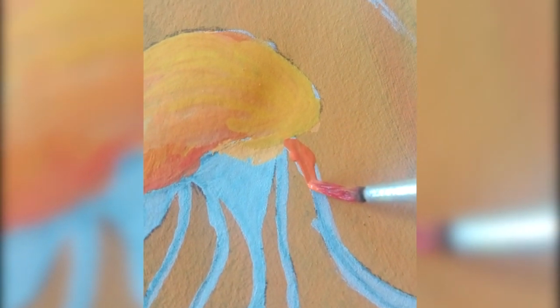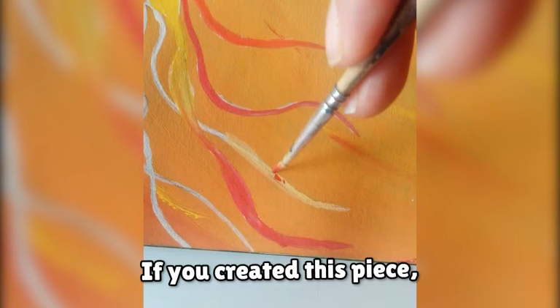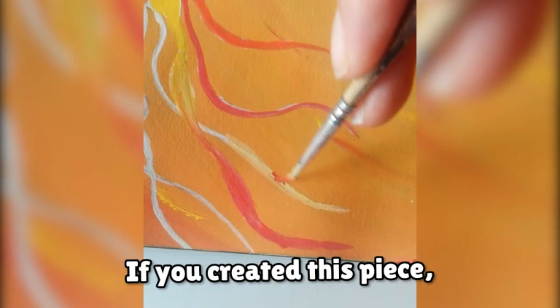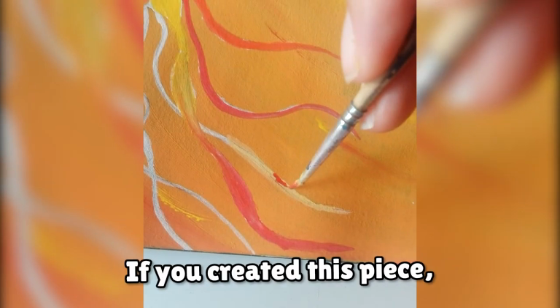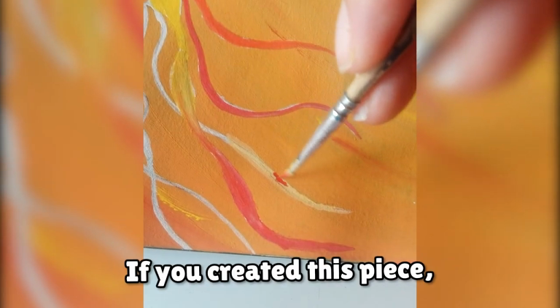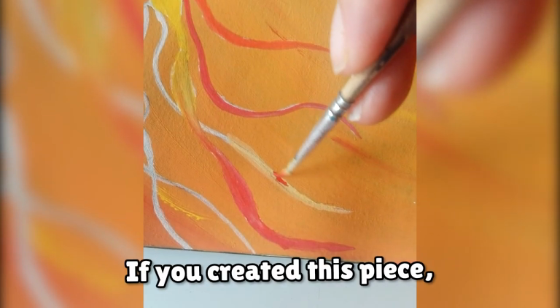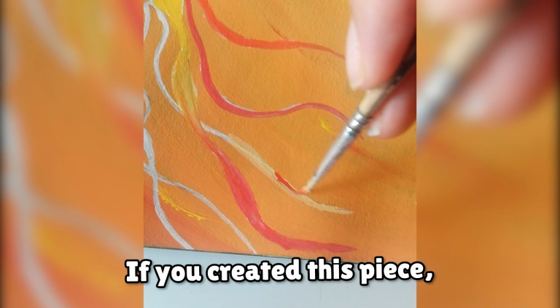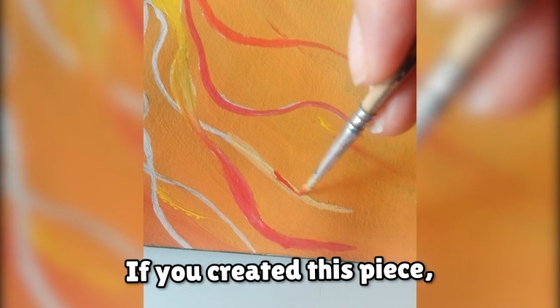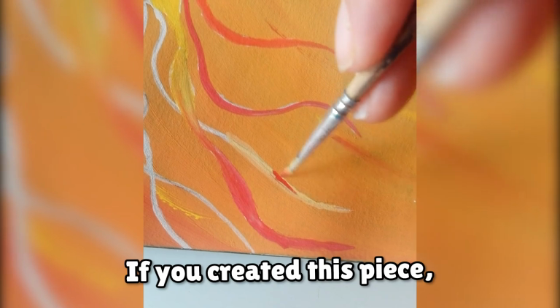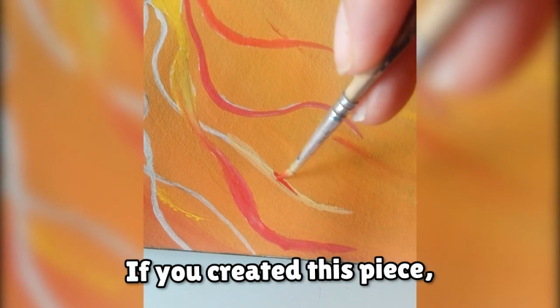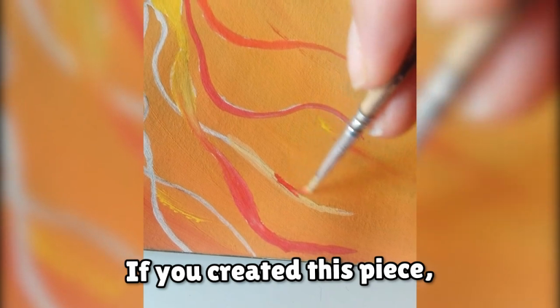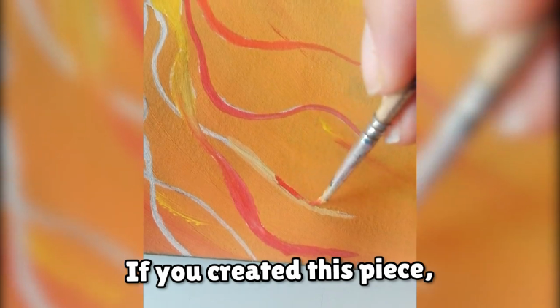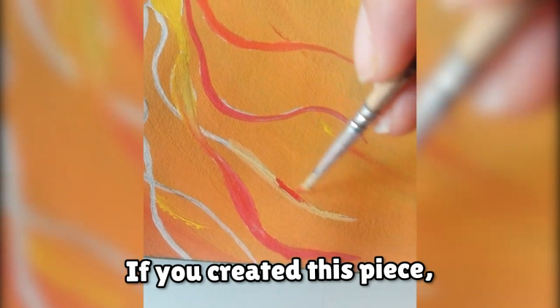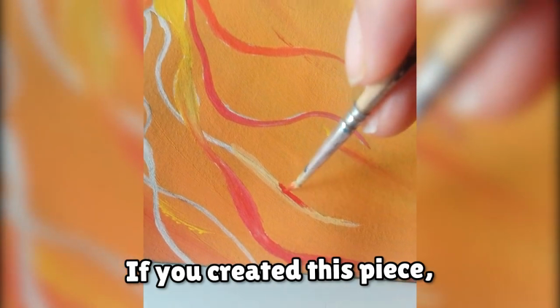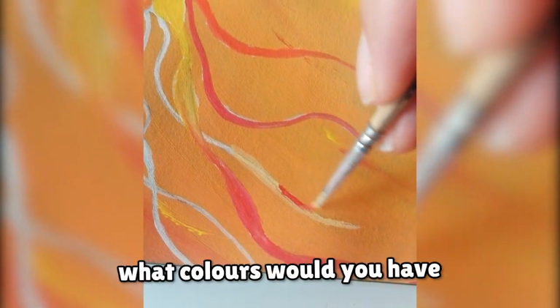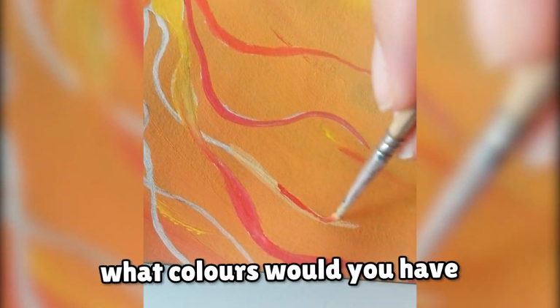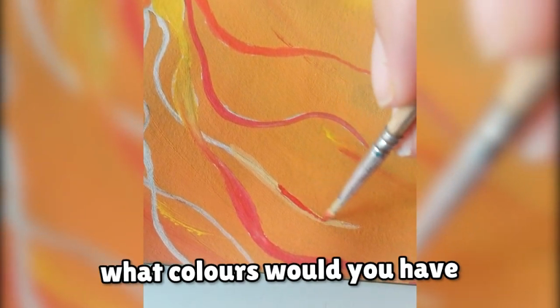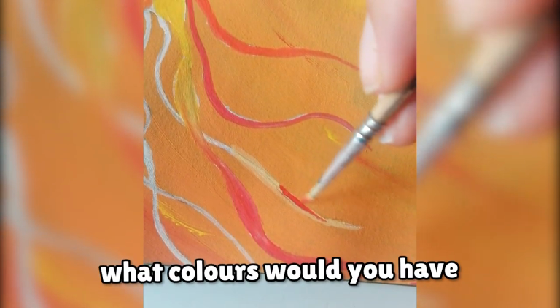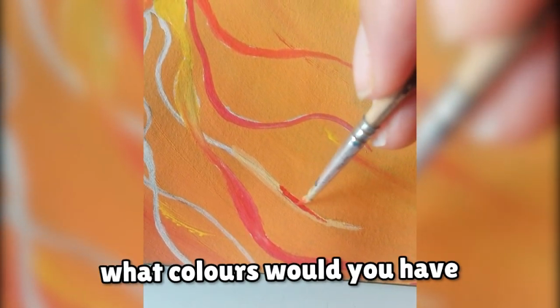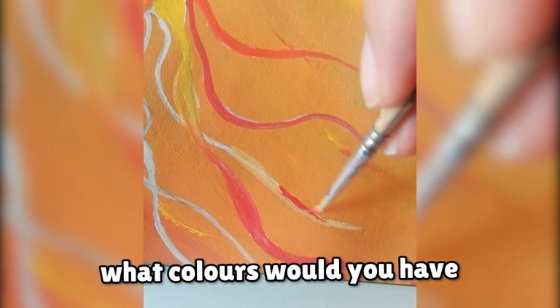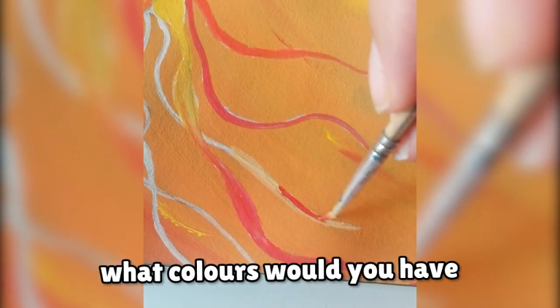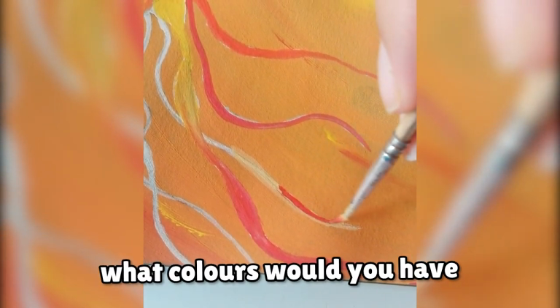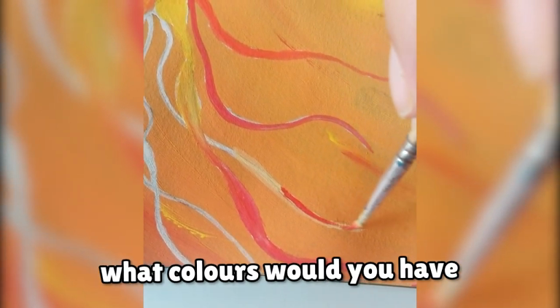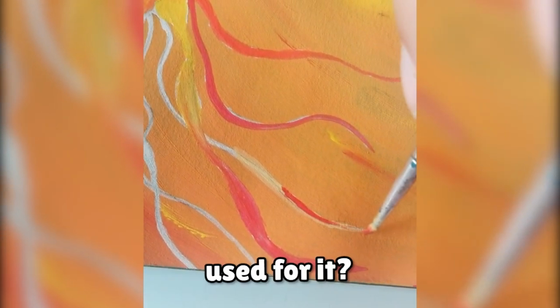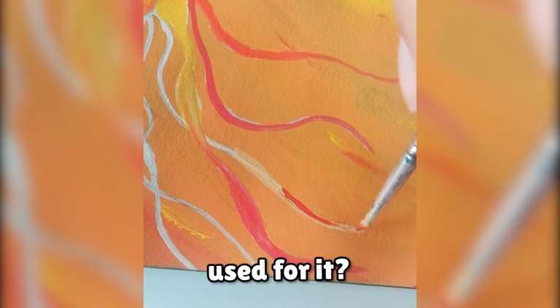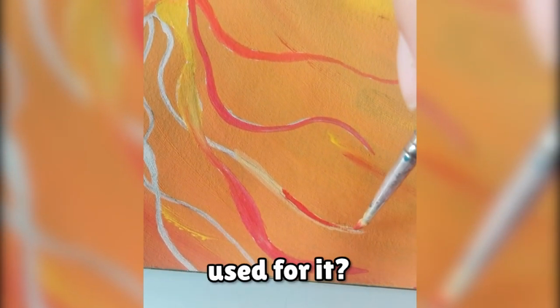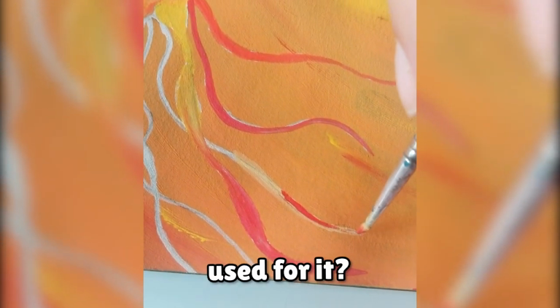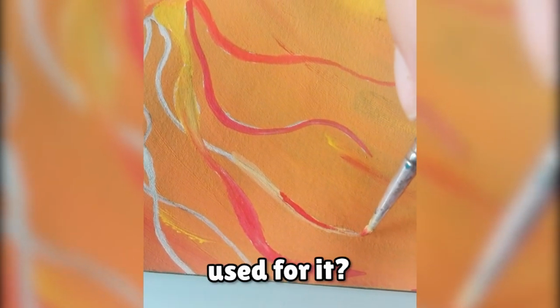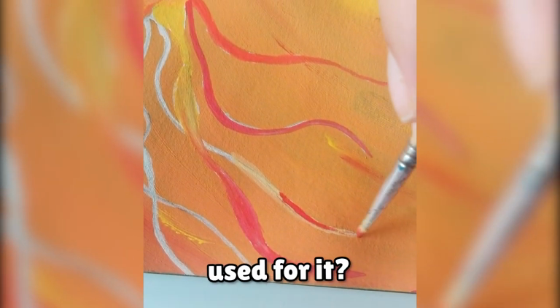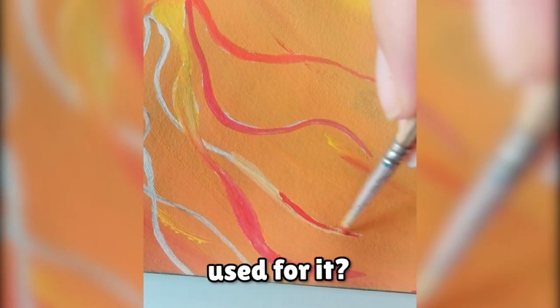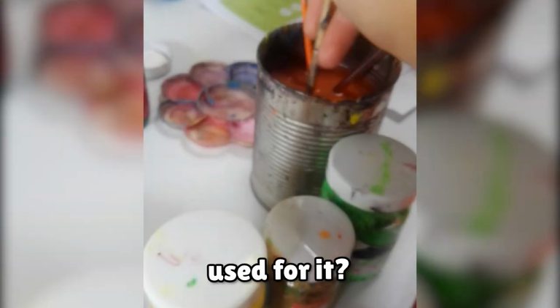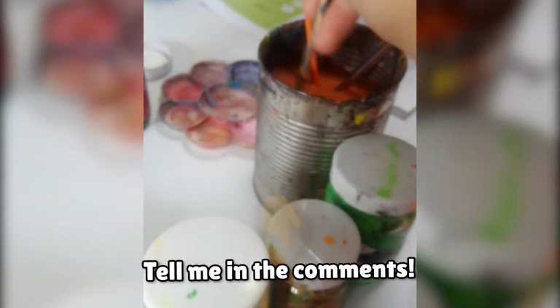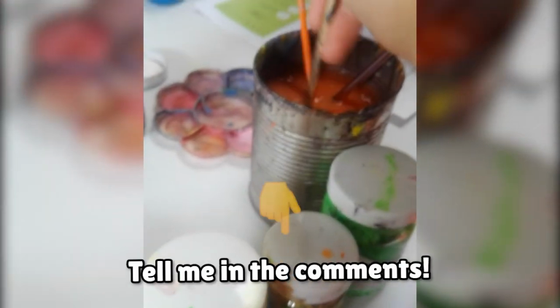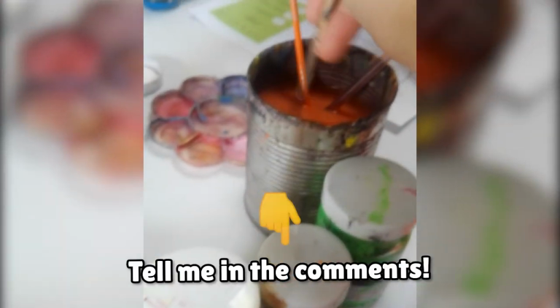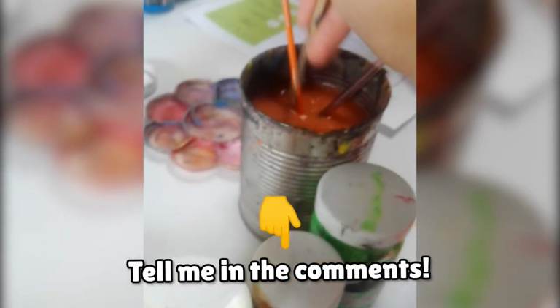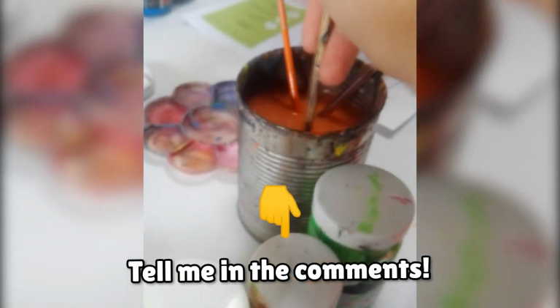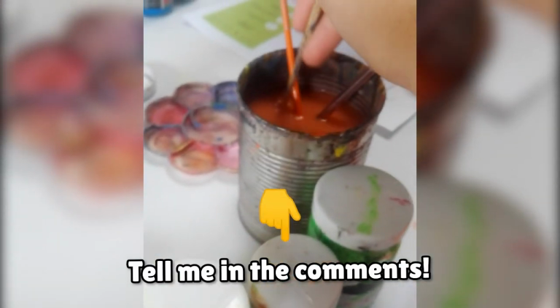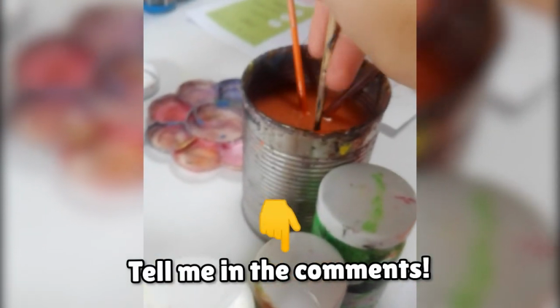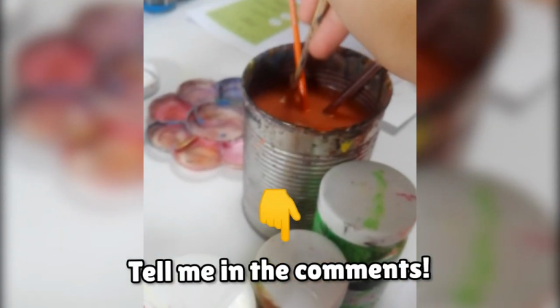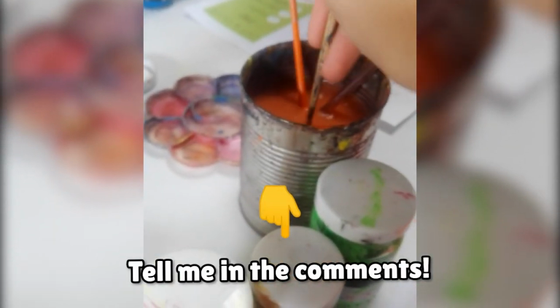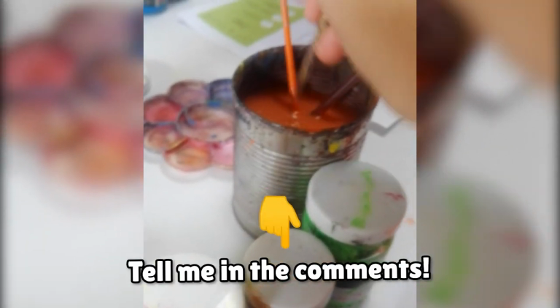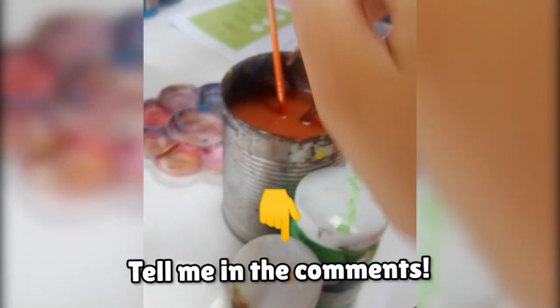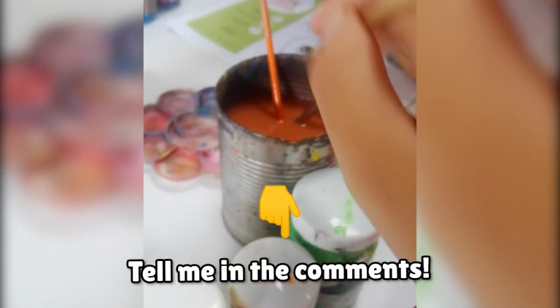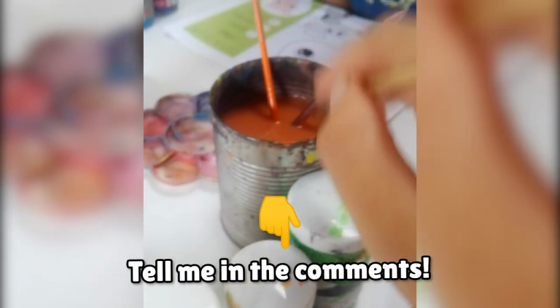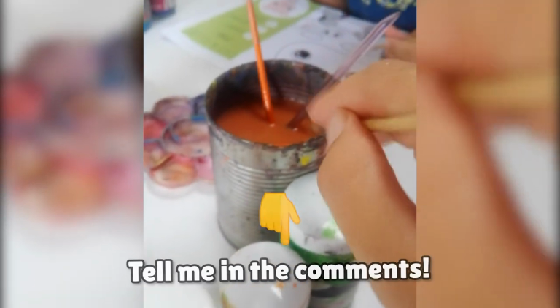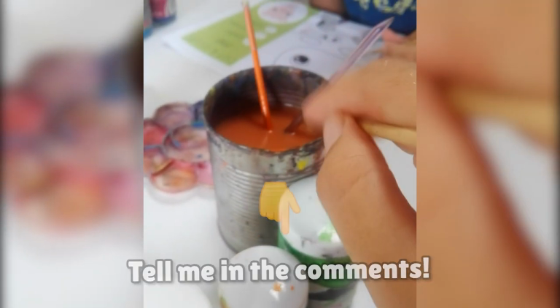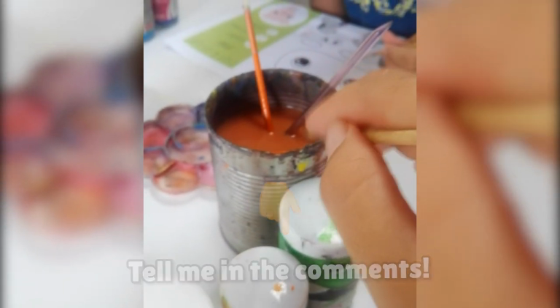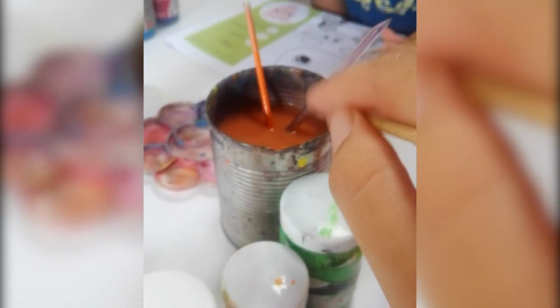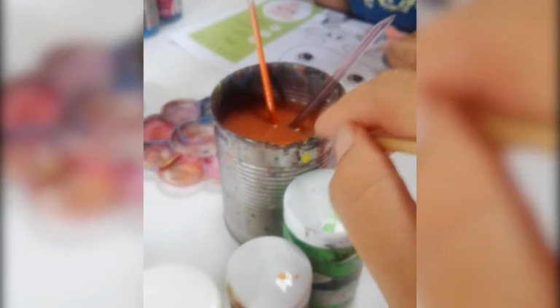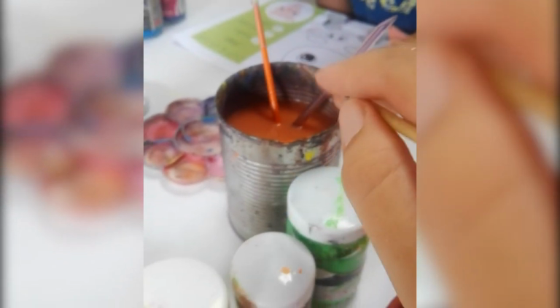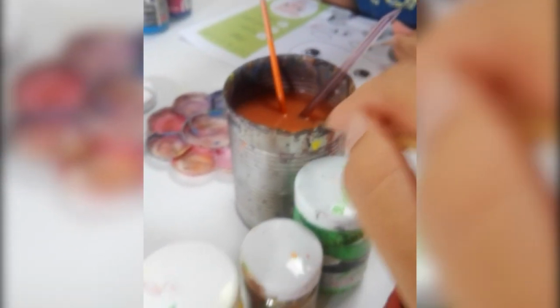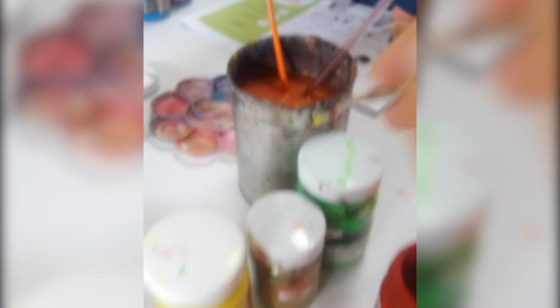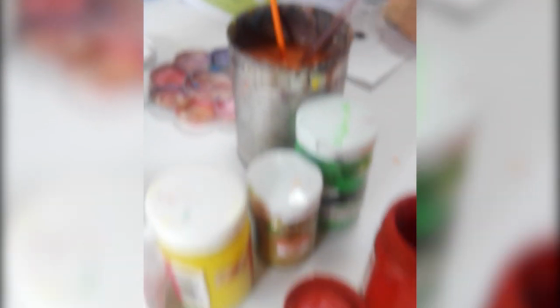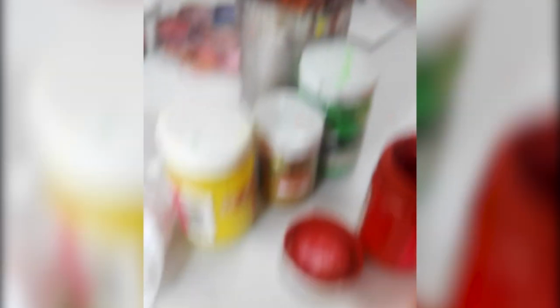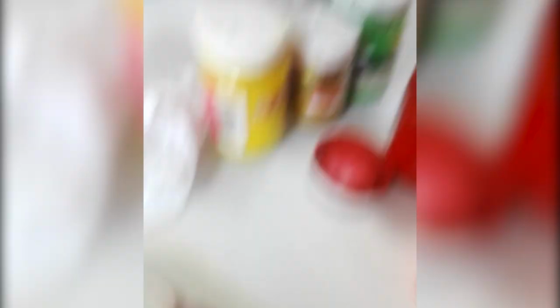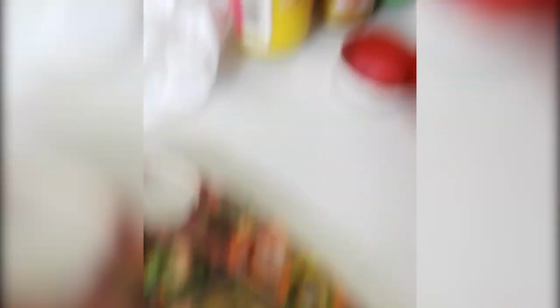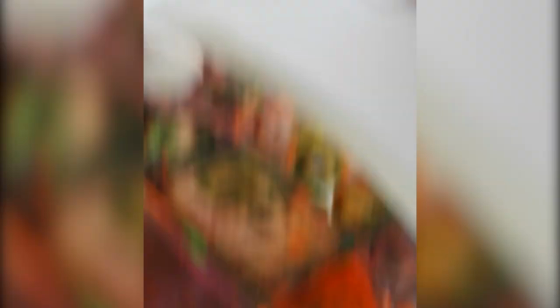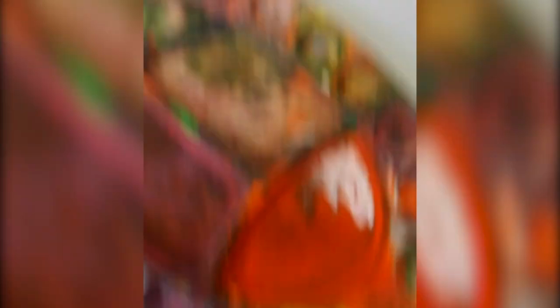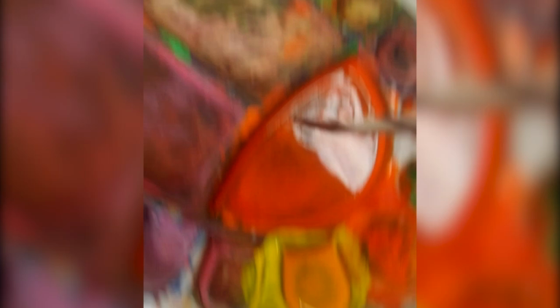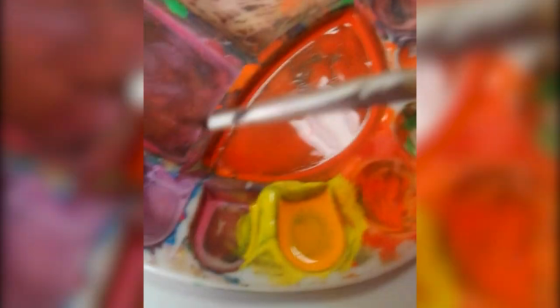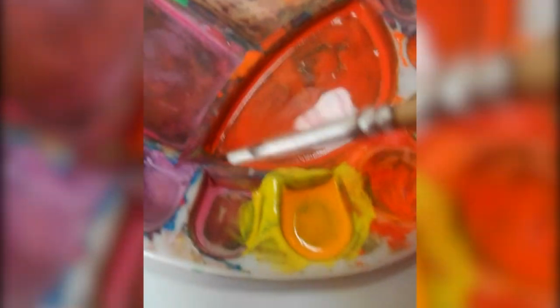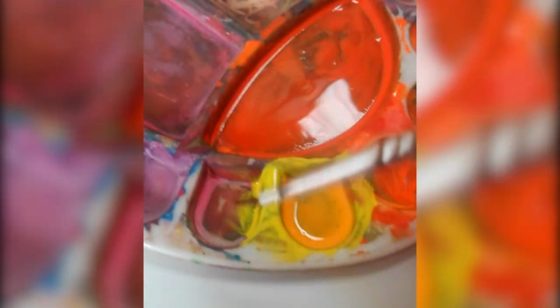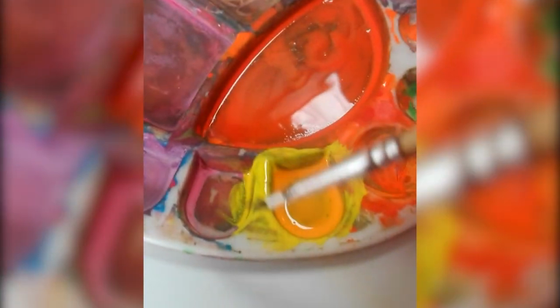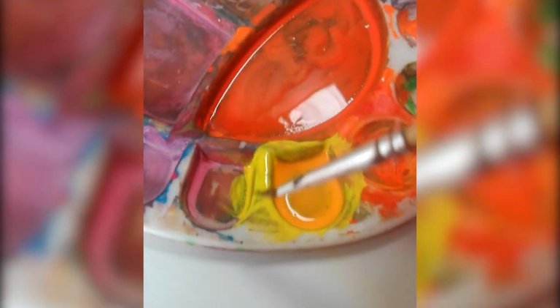If you created this piece, what colors would you have used for it? Tell me in the comments.